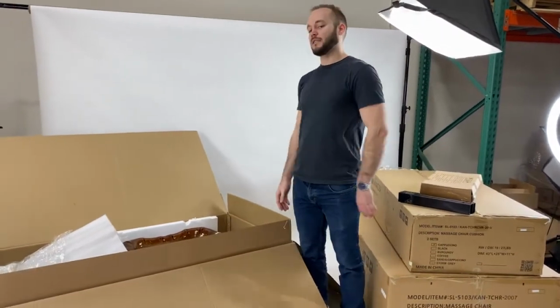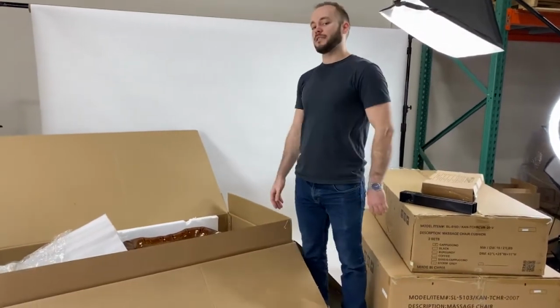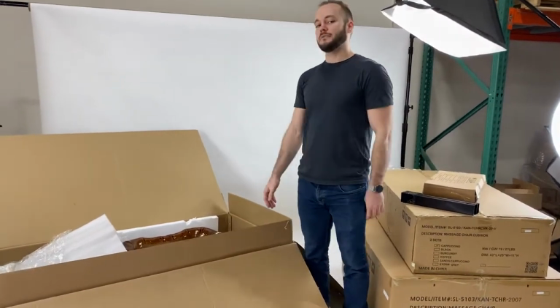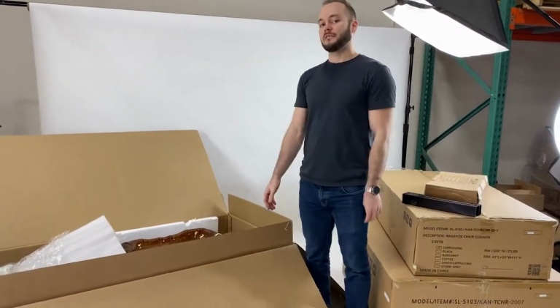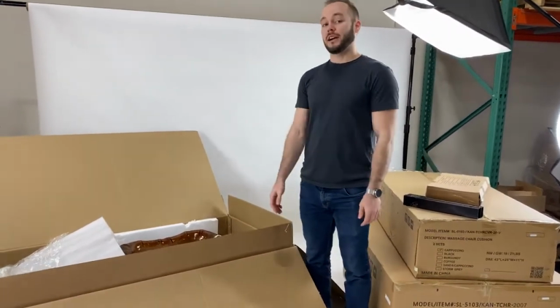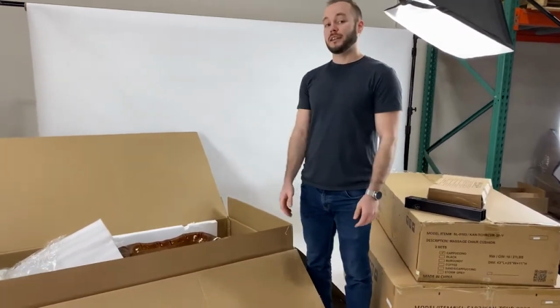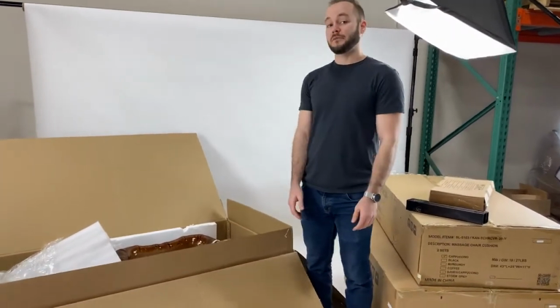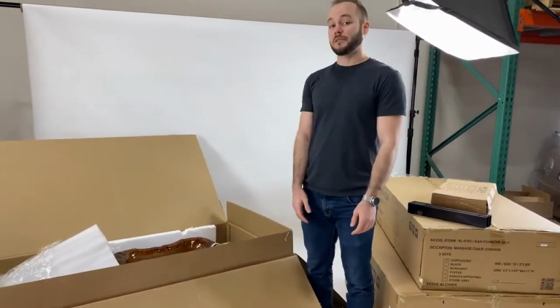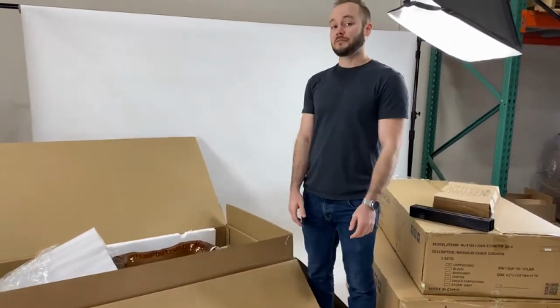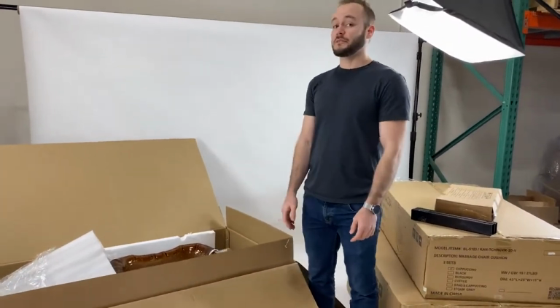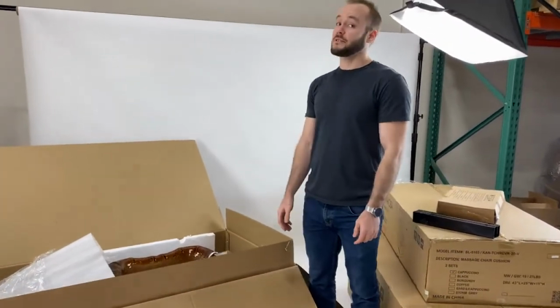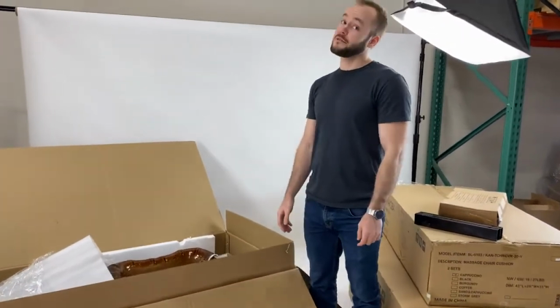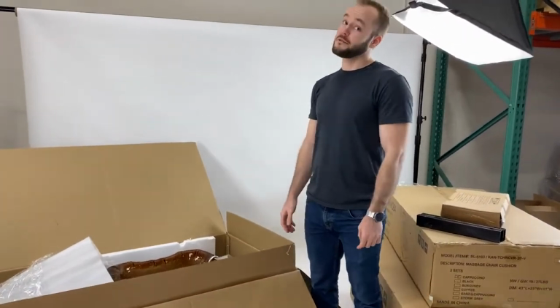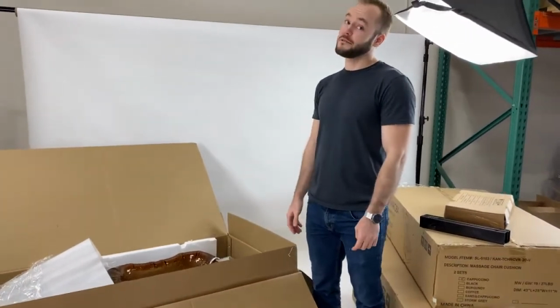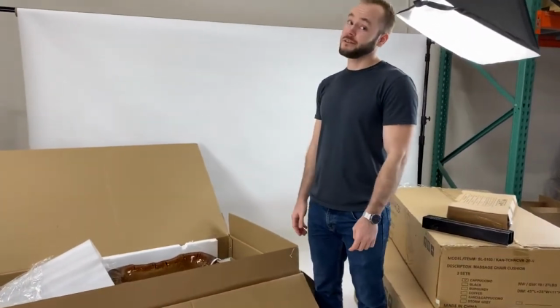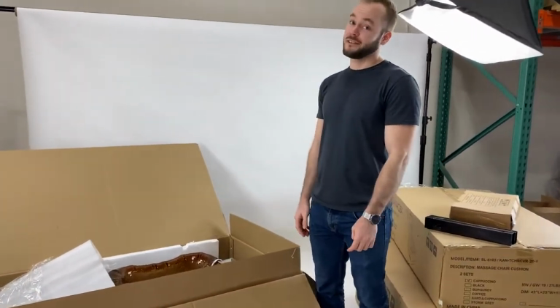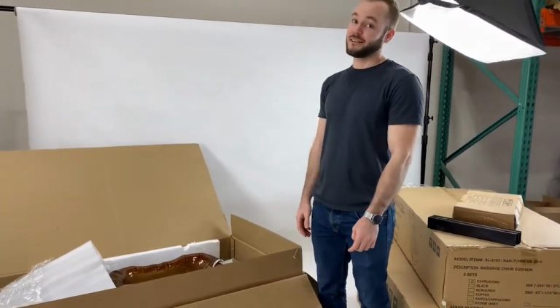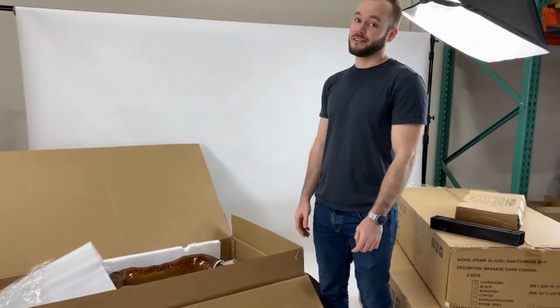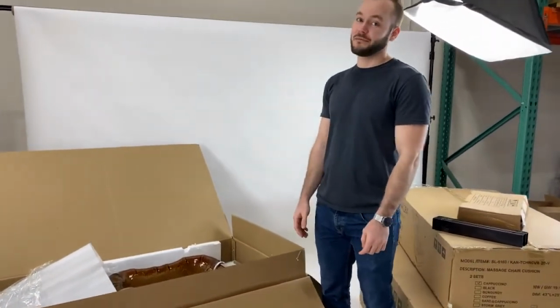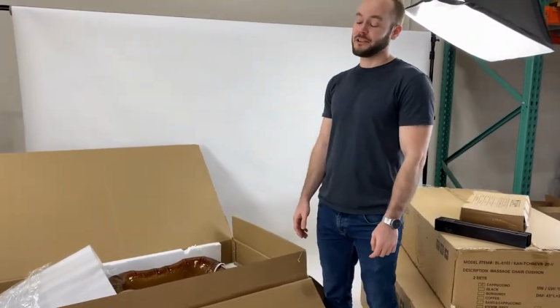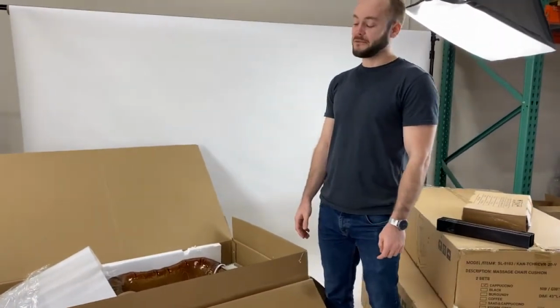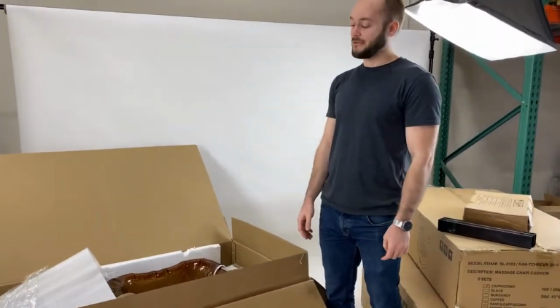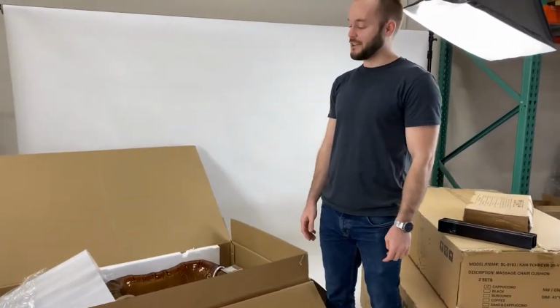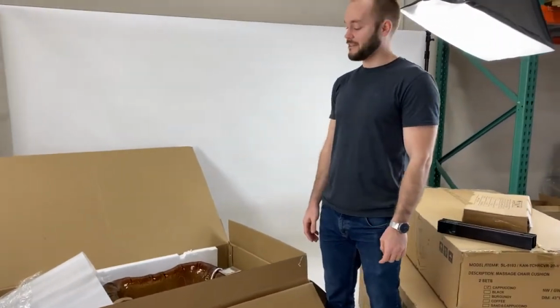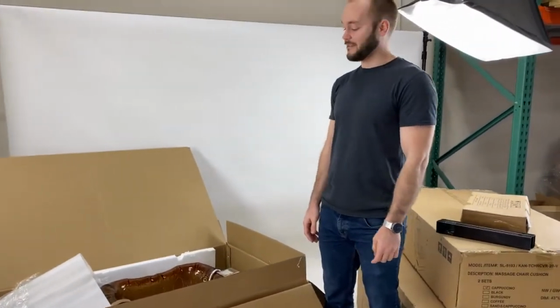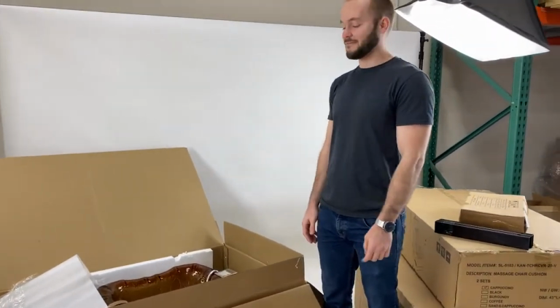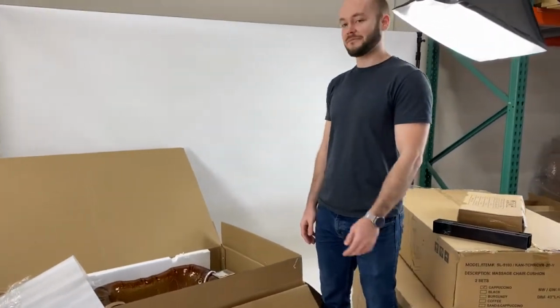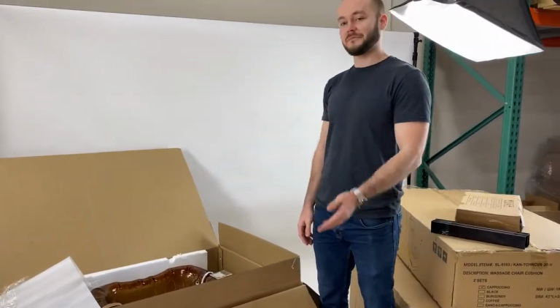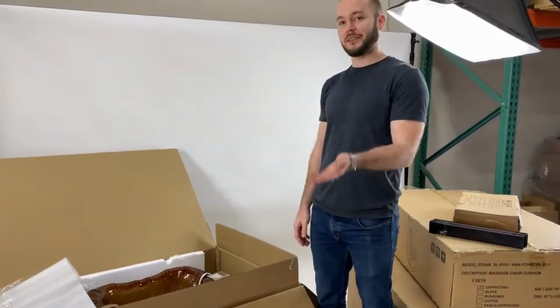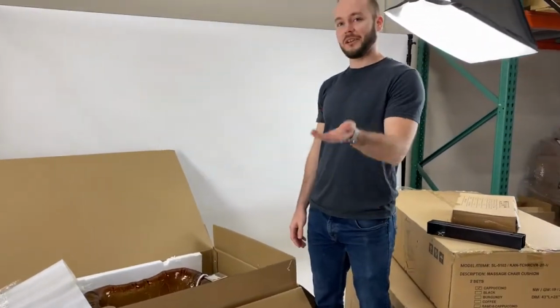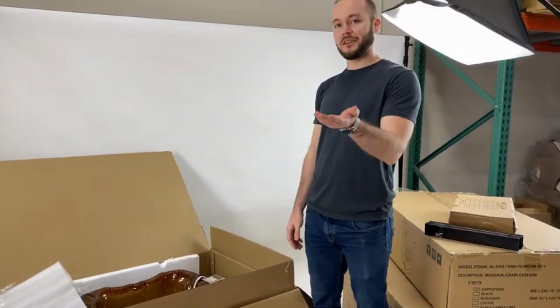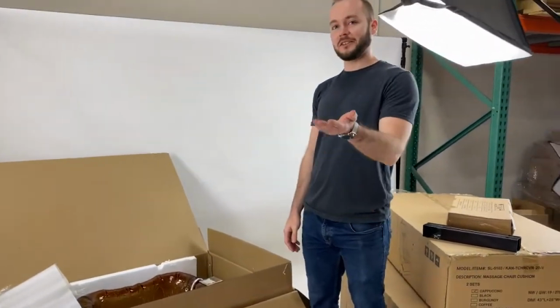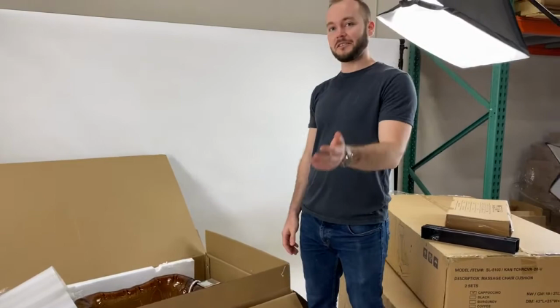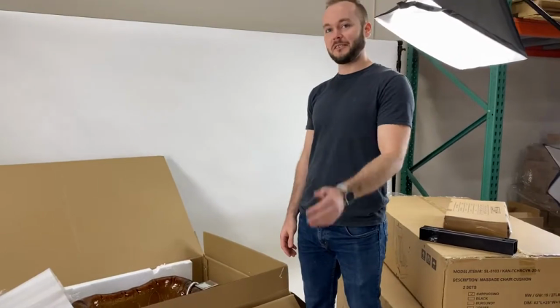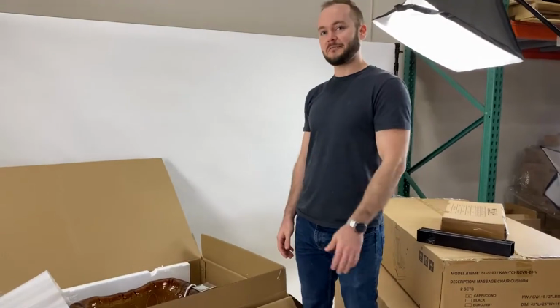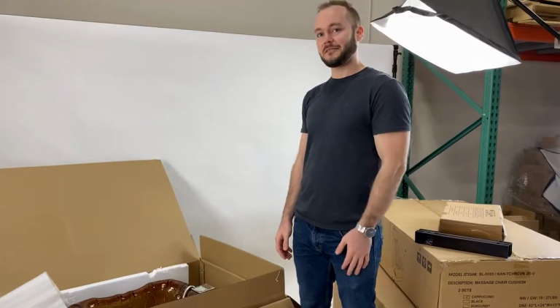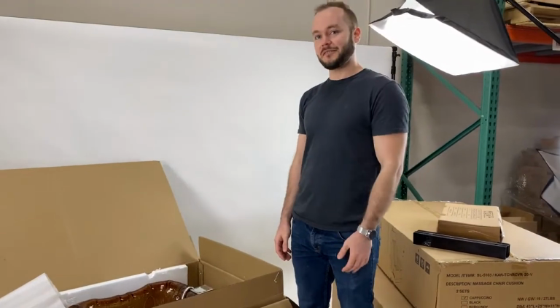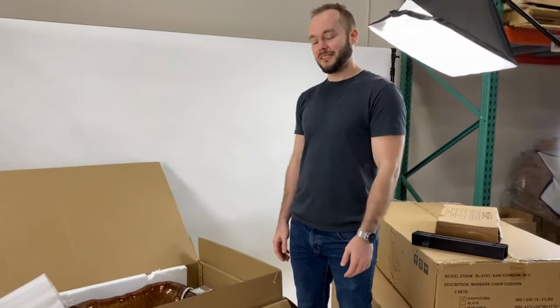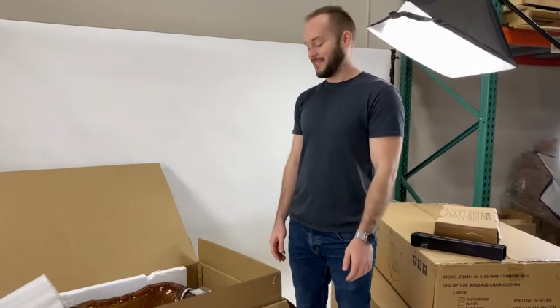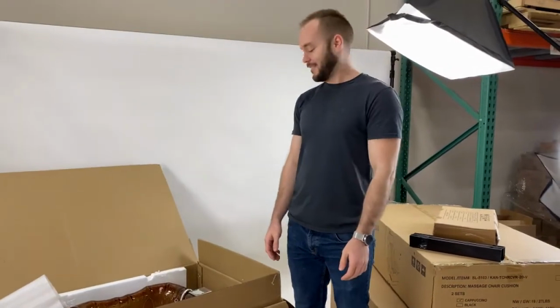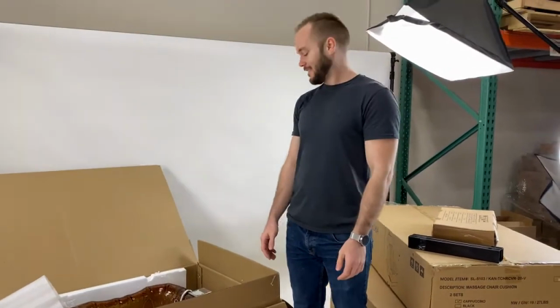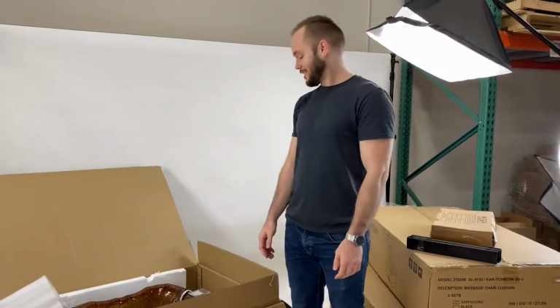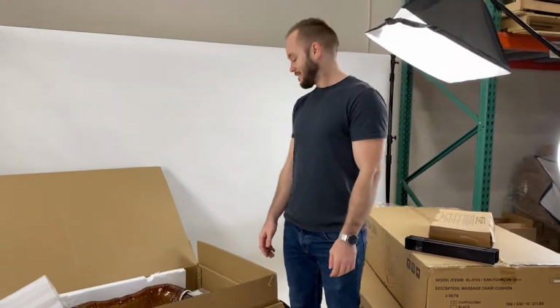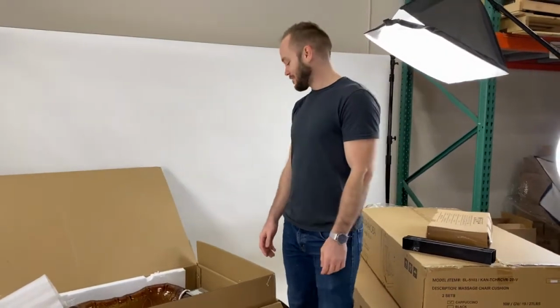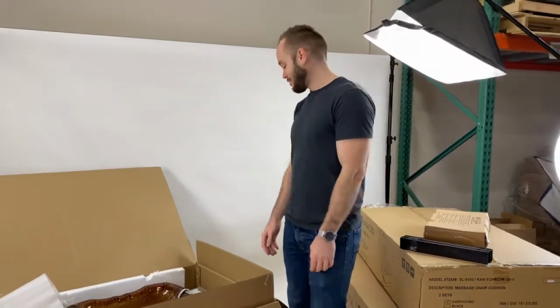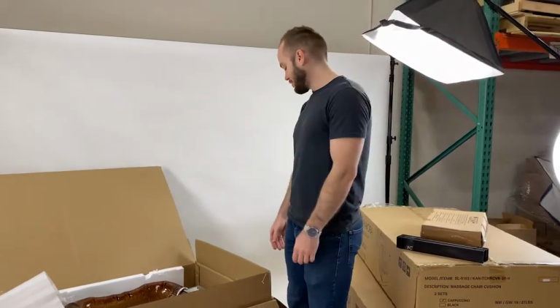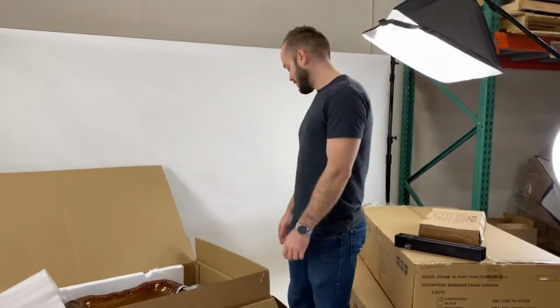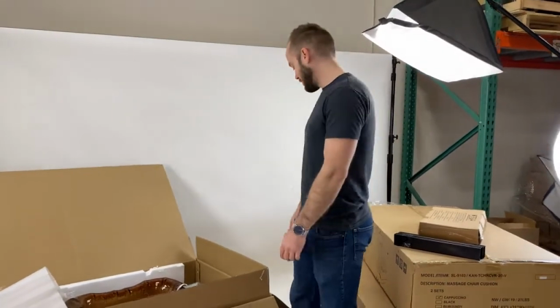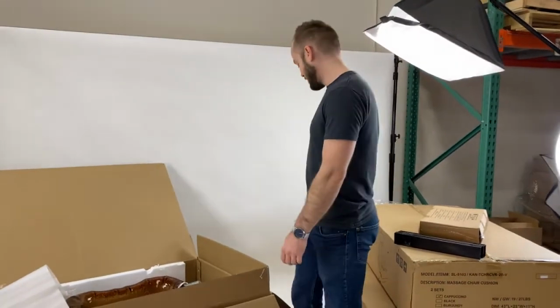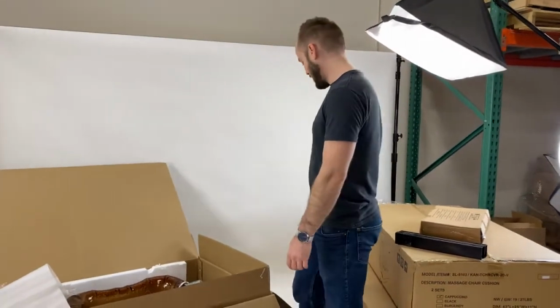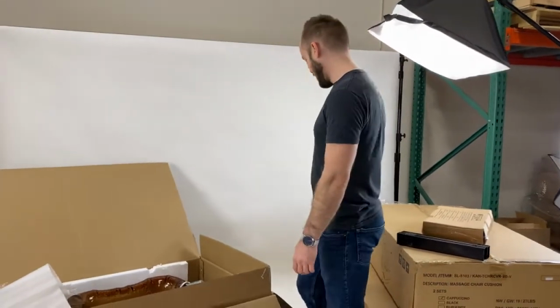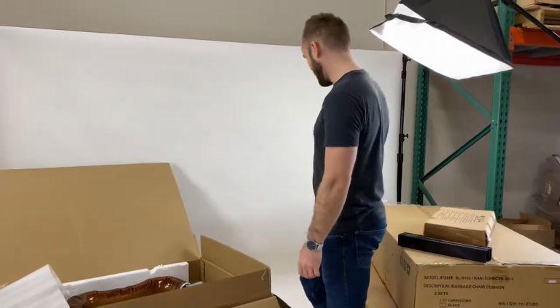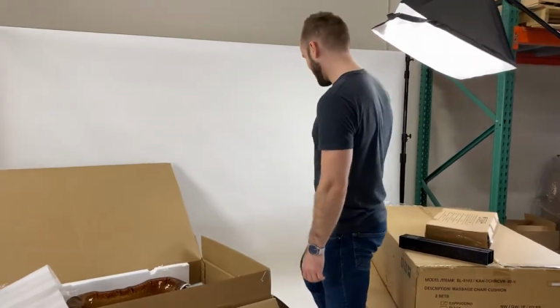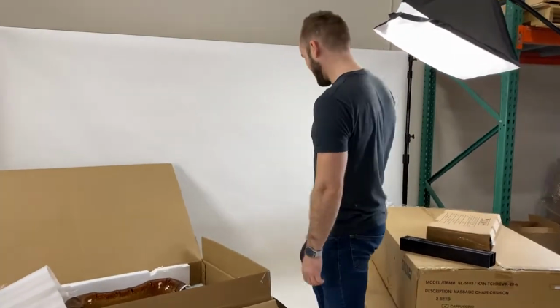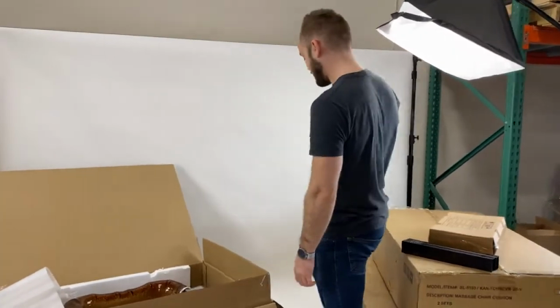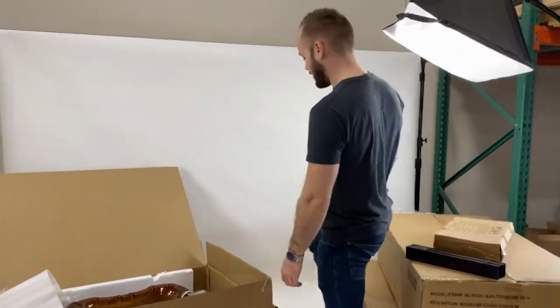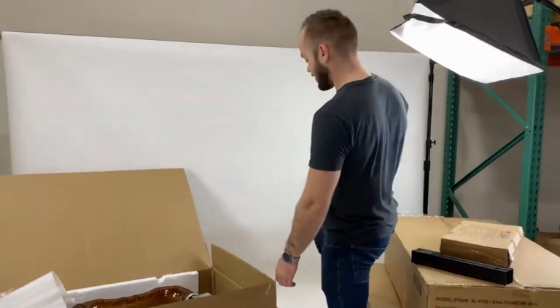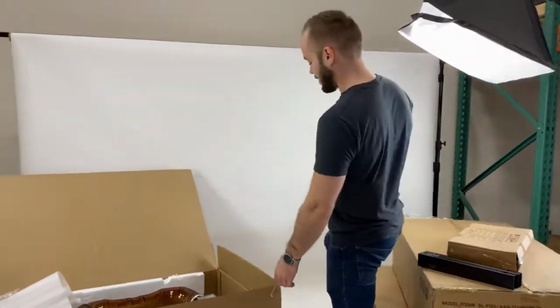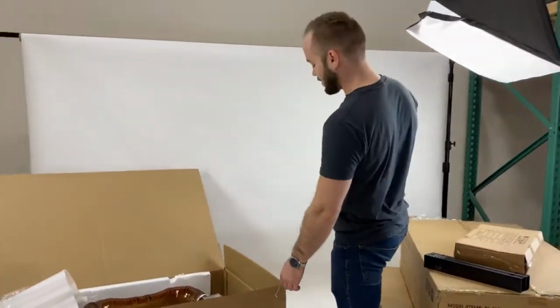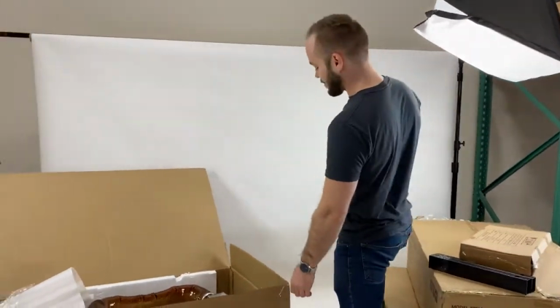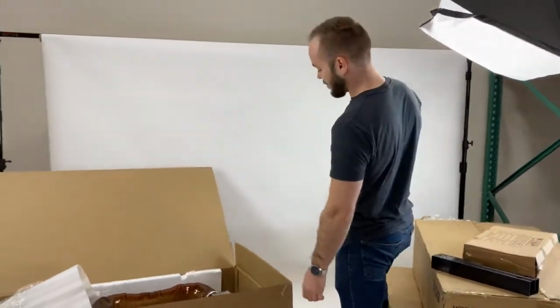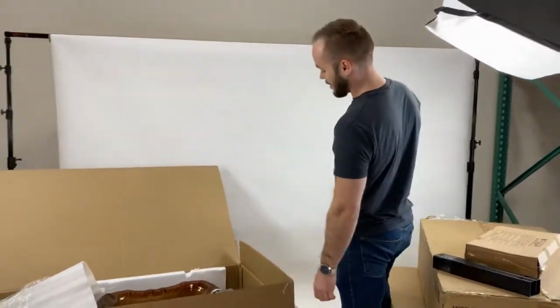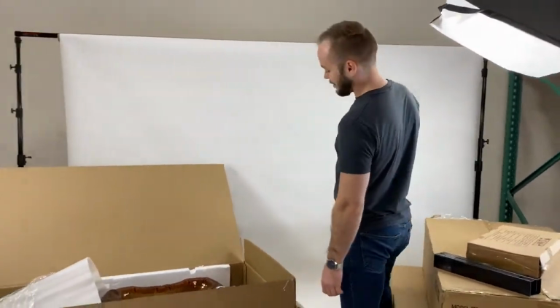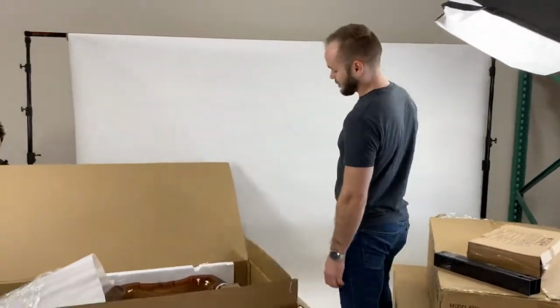We highly recommend you bring a friend to help lift the base out, because it is quite heavy.